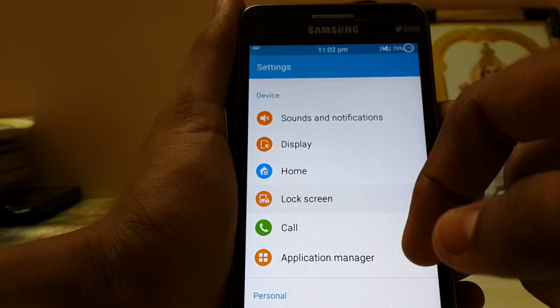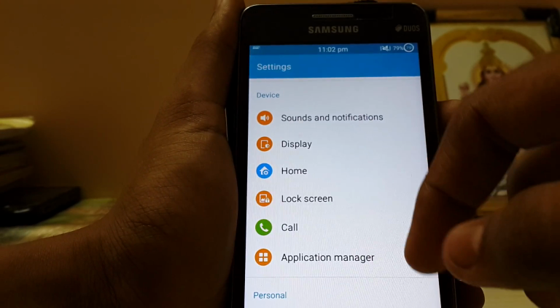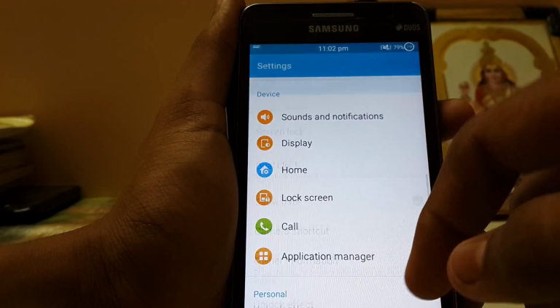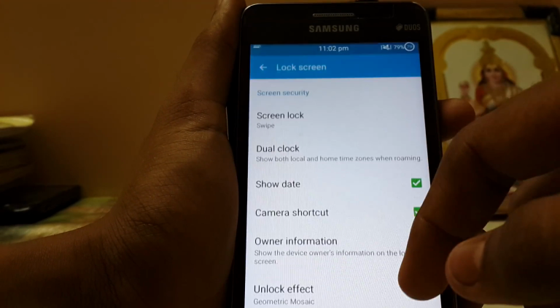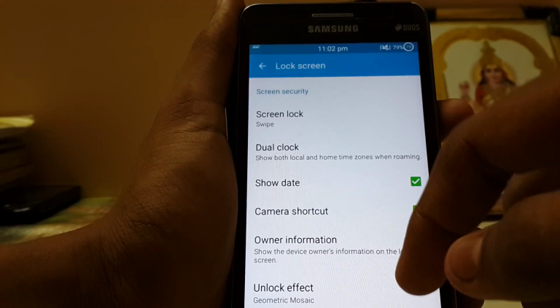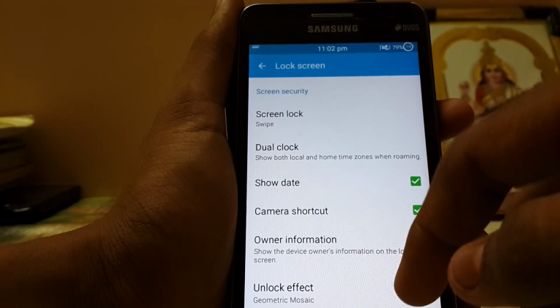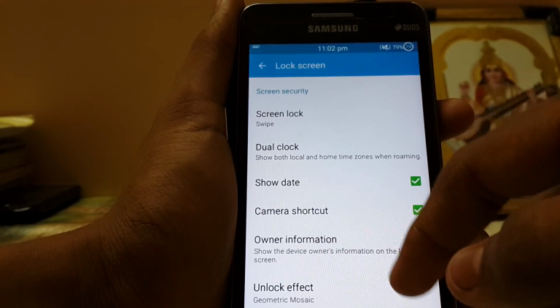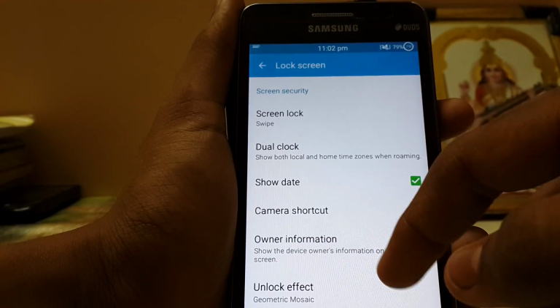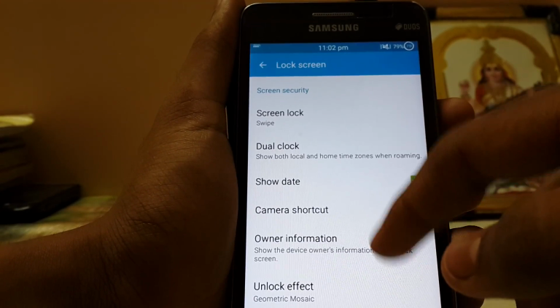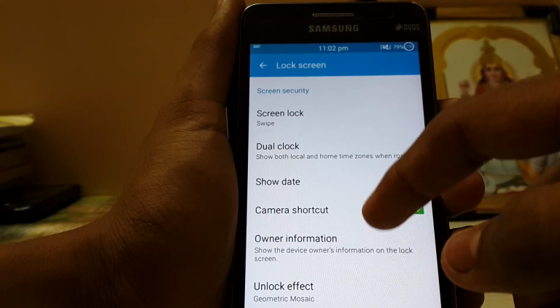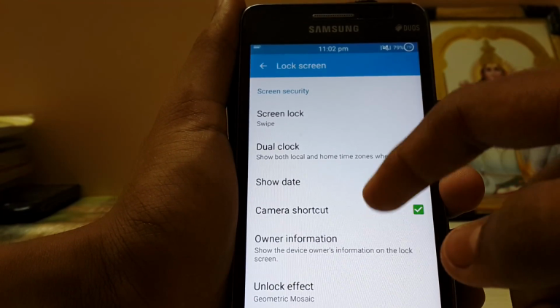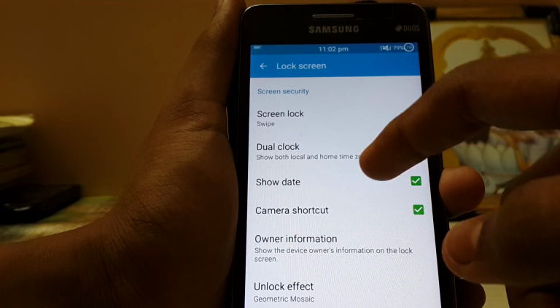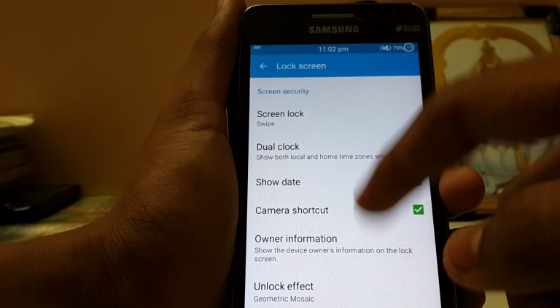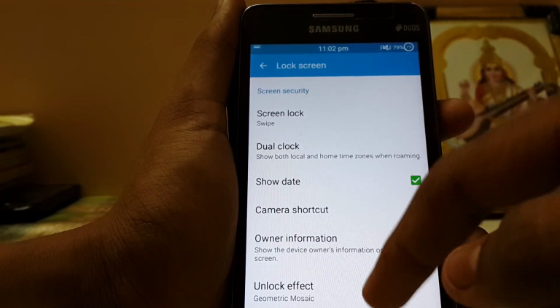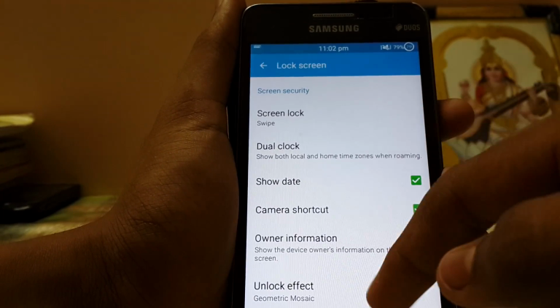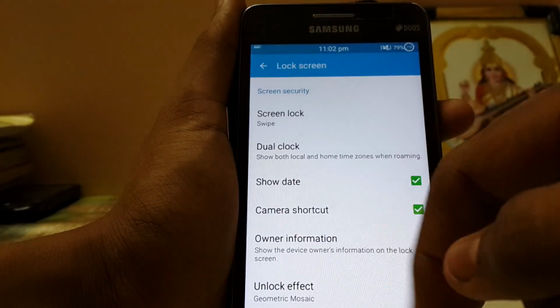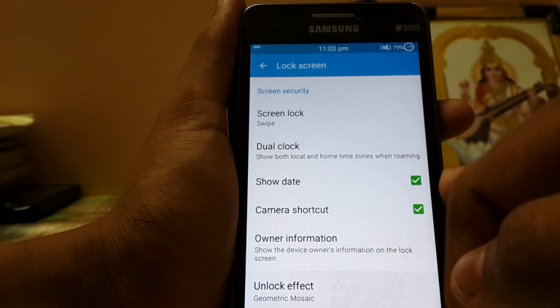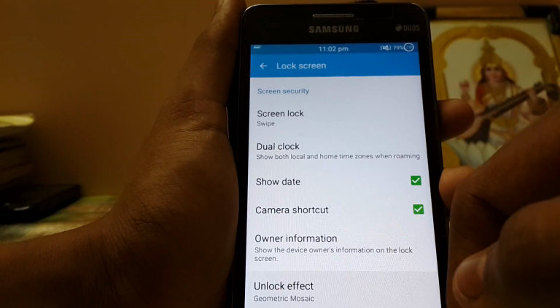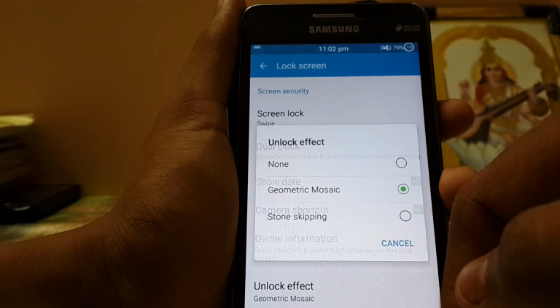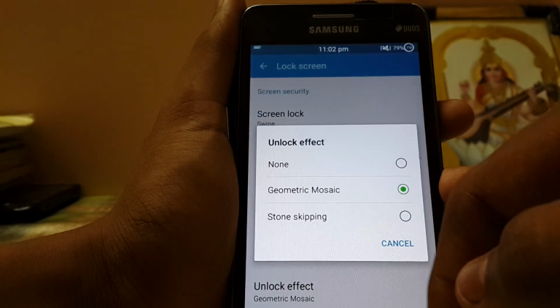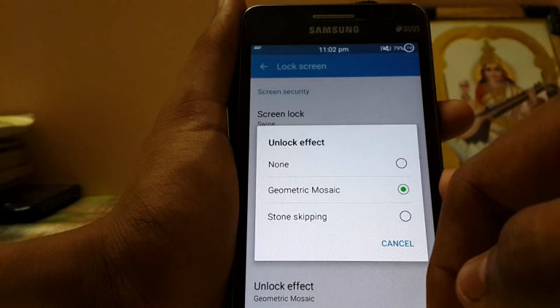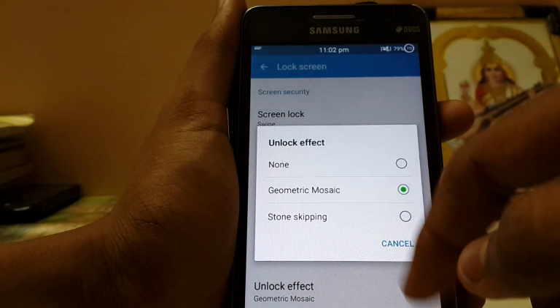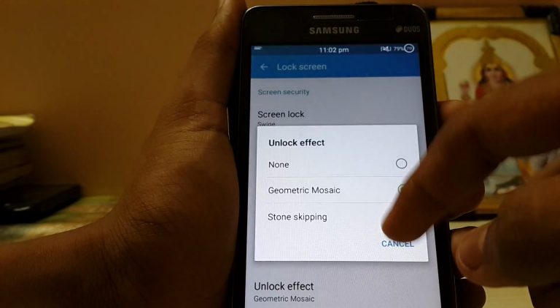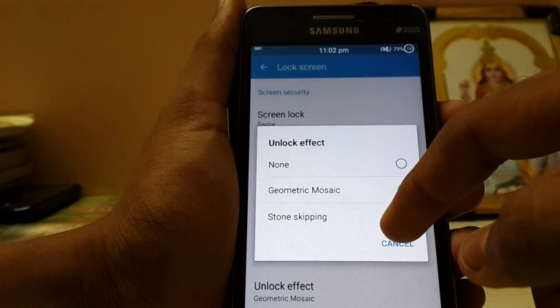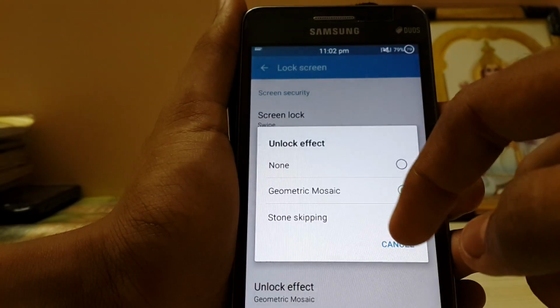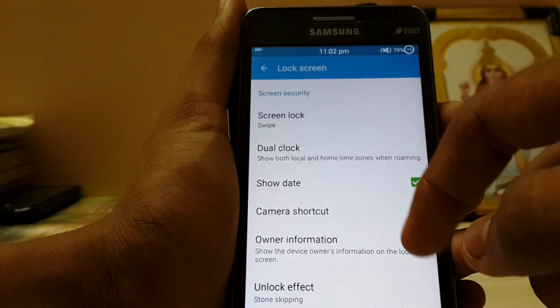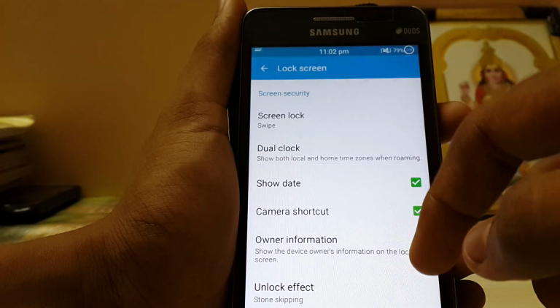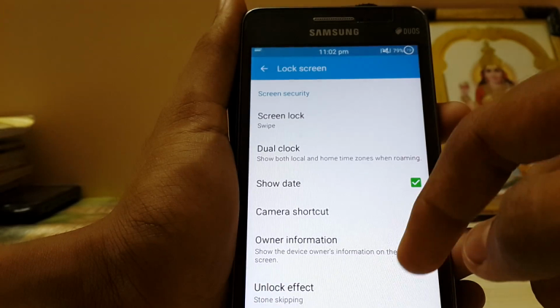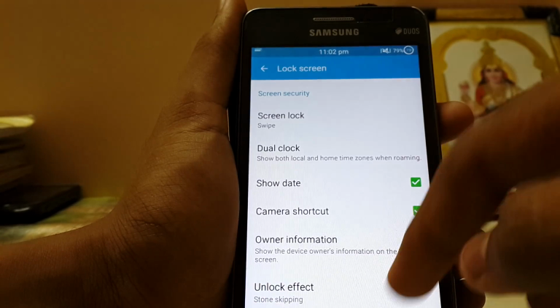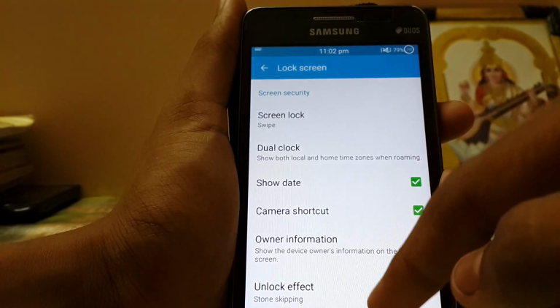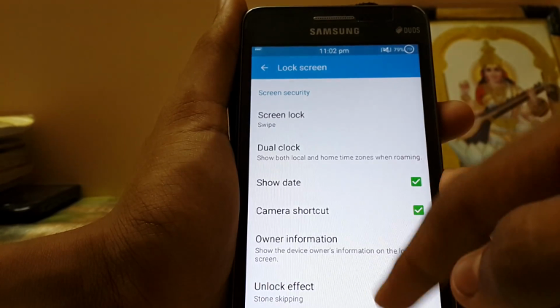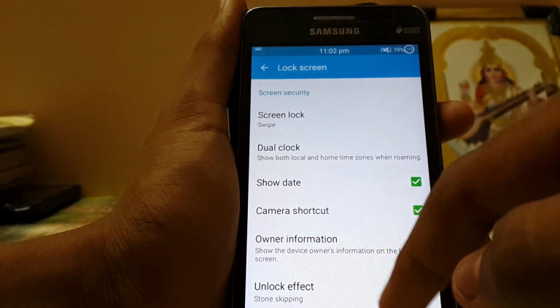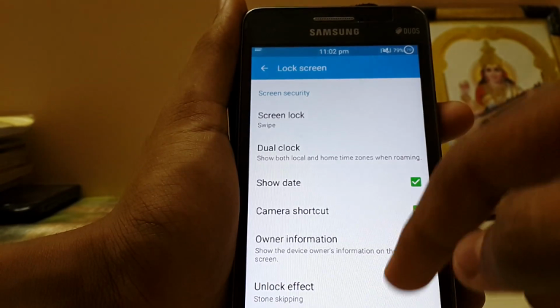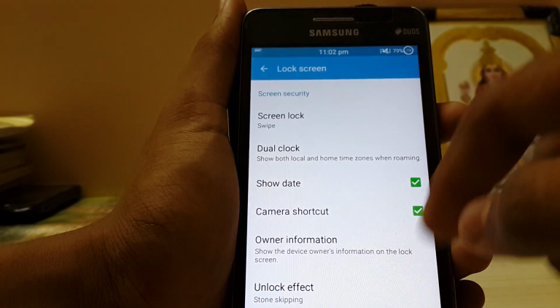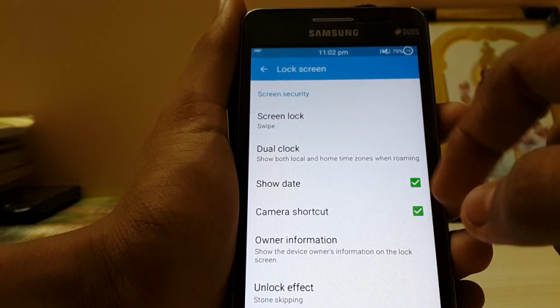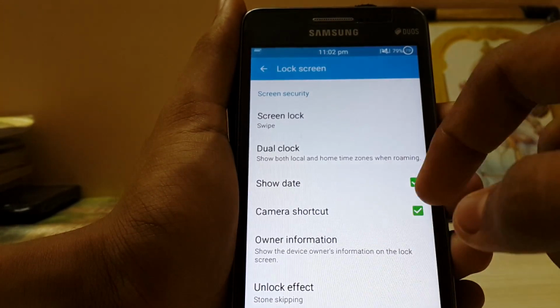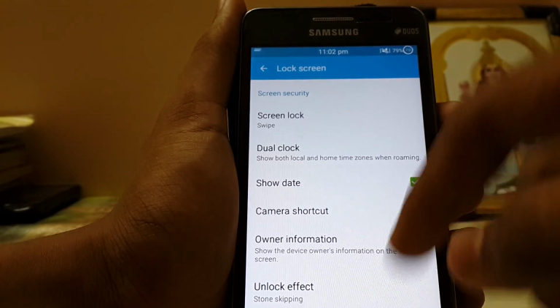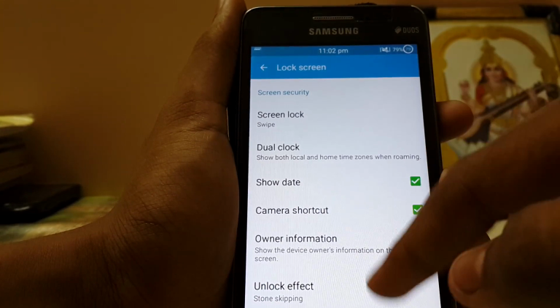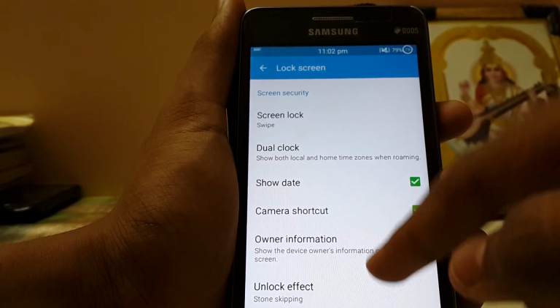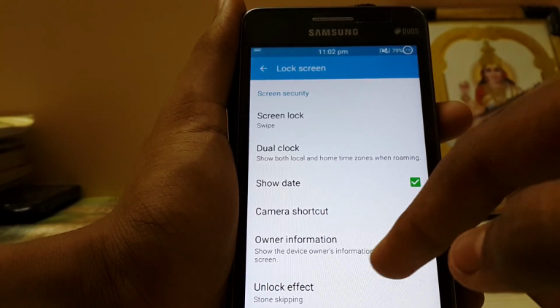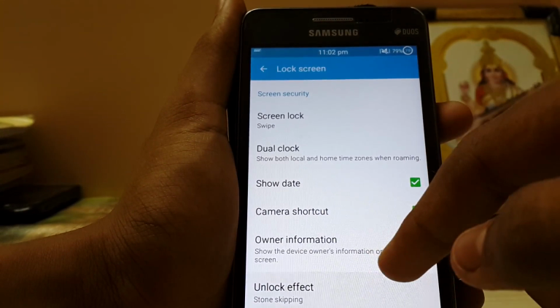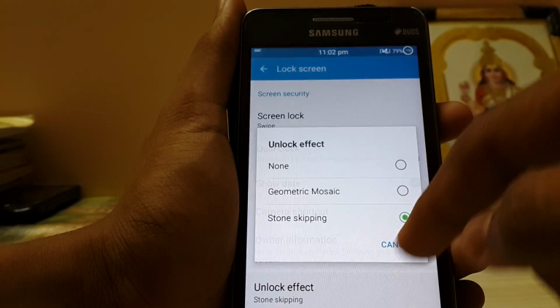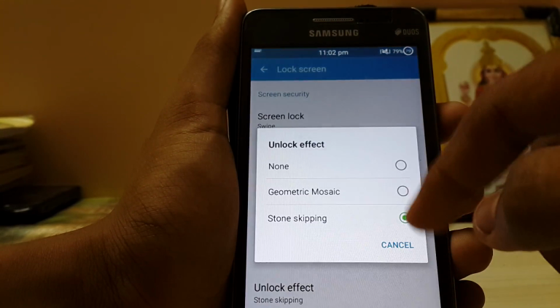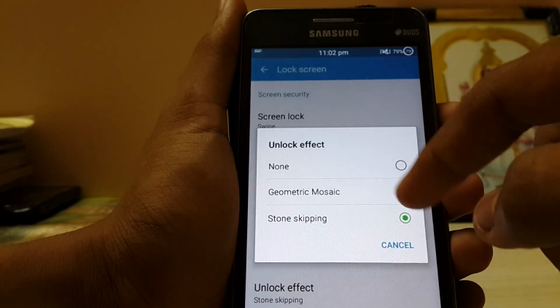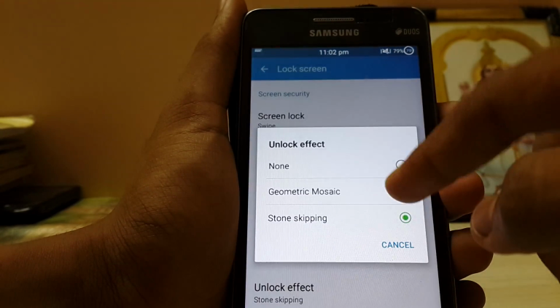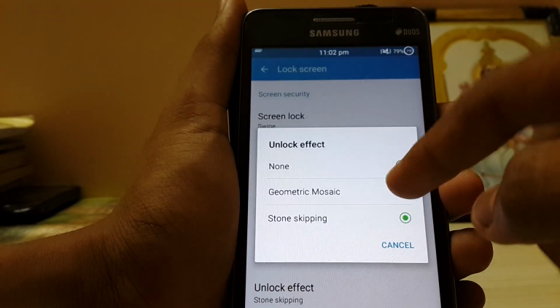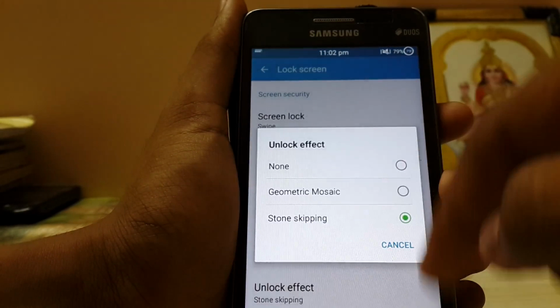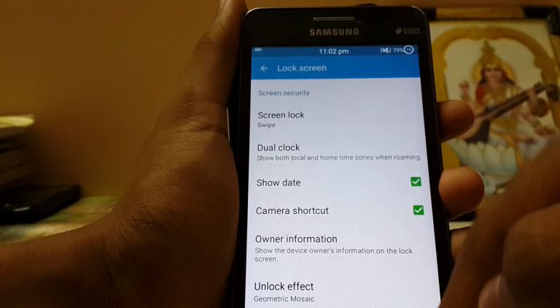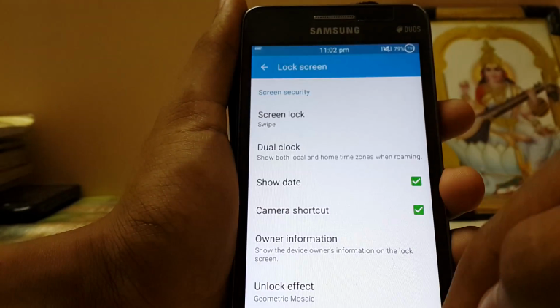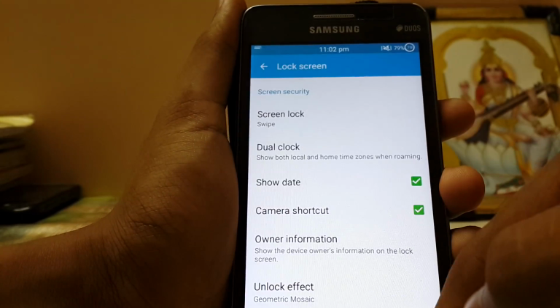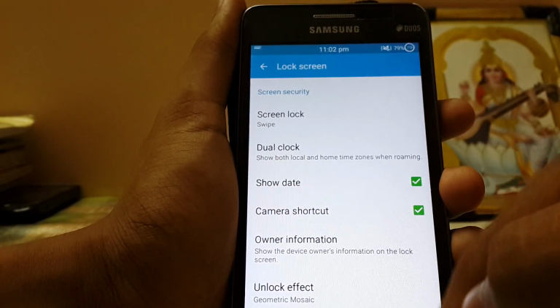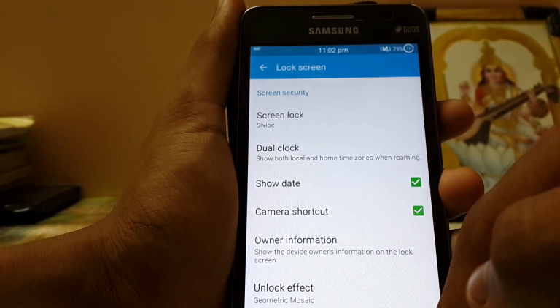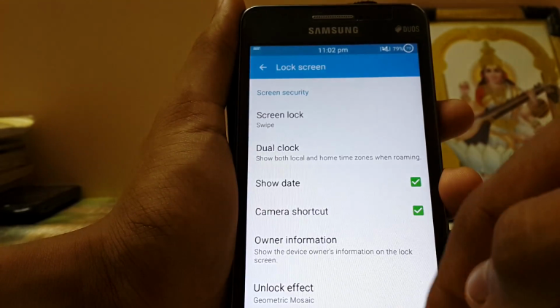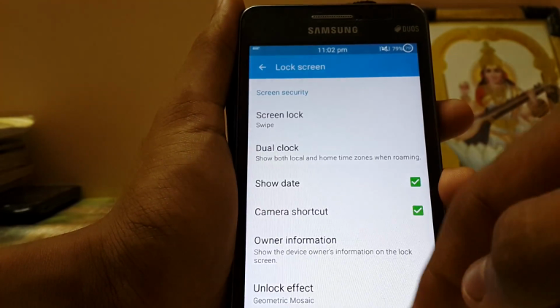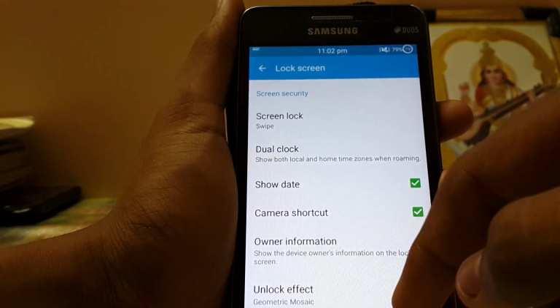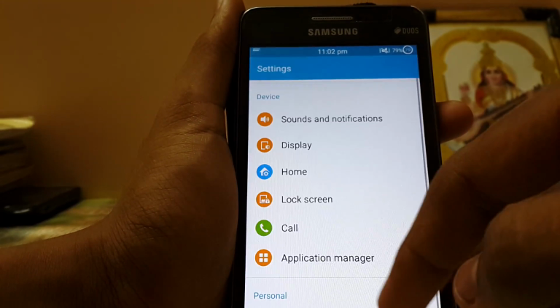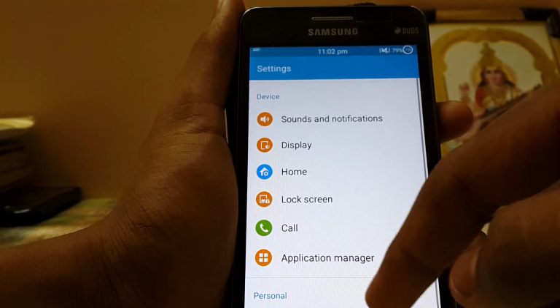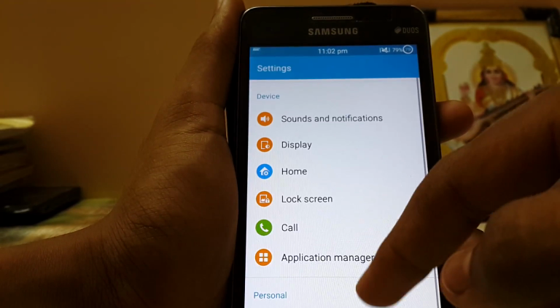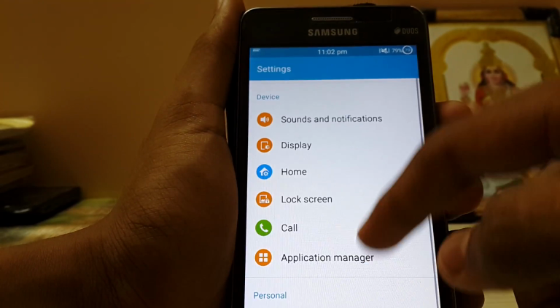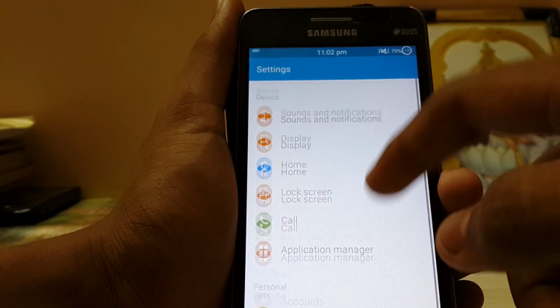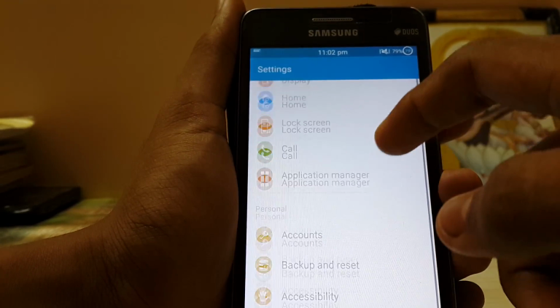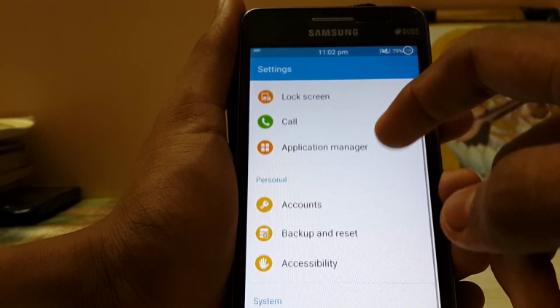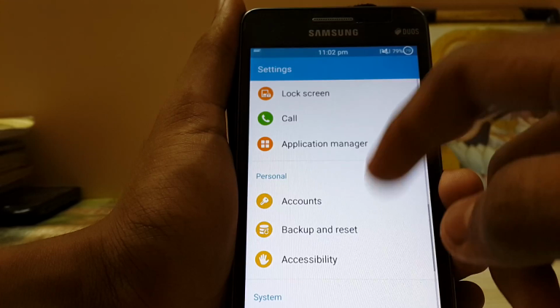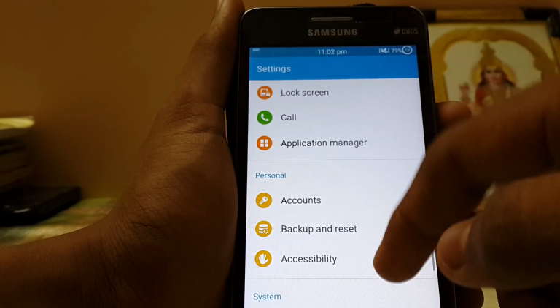Let's check the lock screen if there are more effects over there. The stone skipping and more brilliant cut effects are also working.